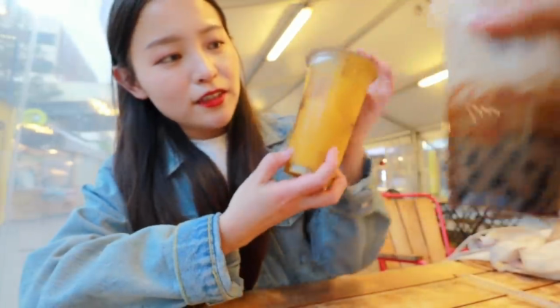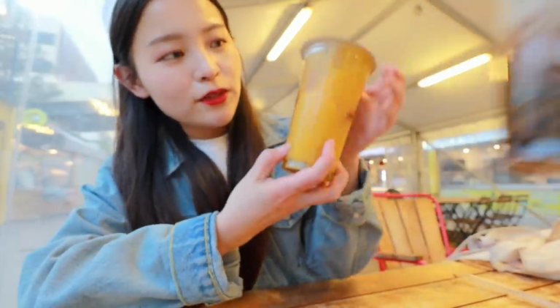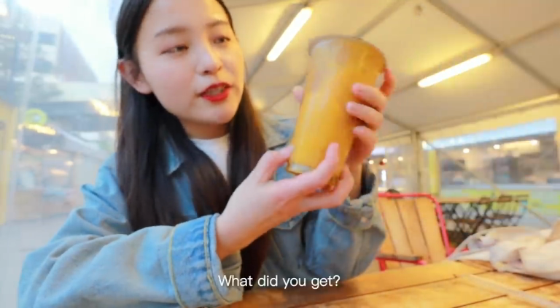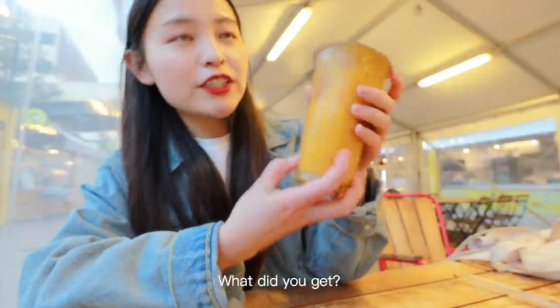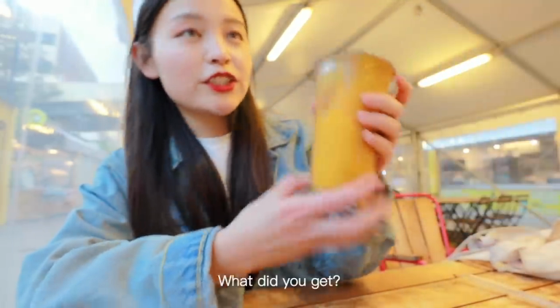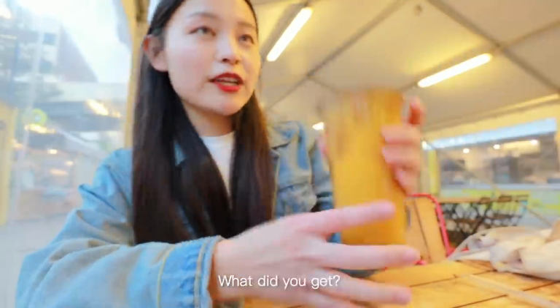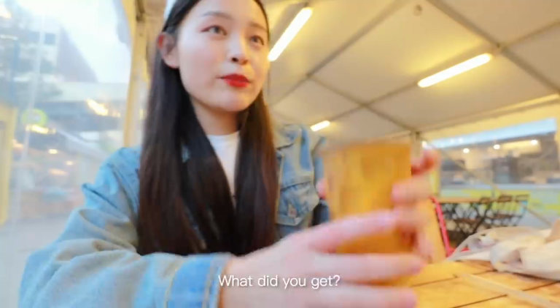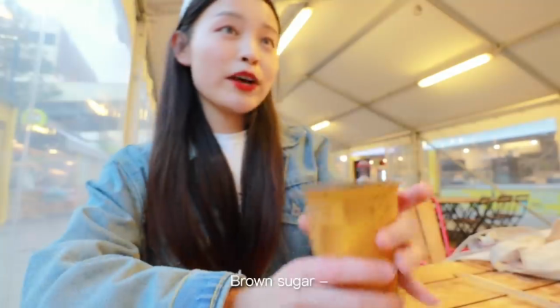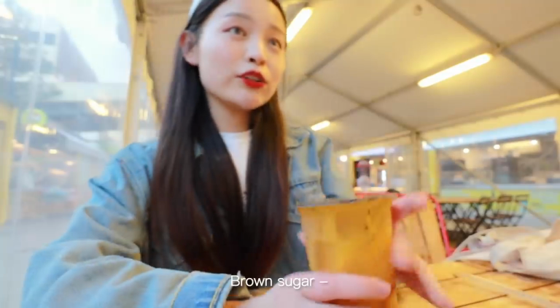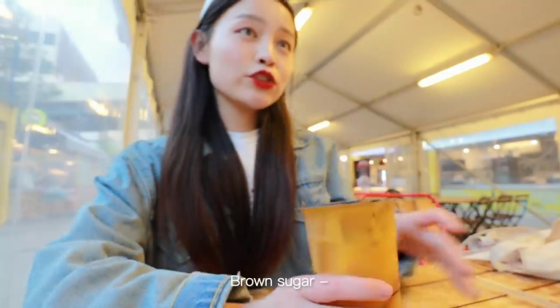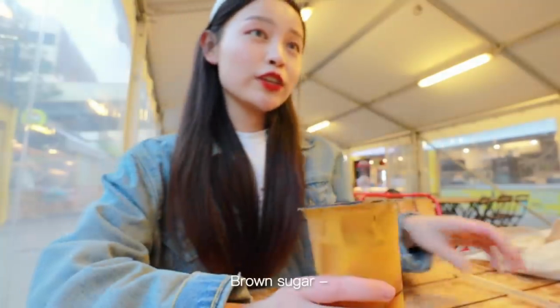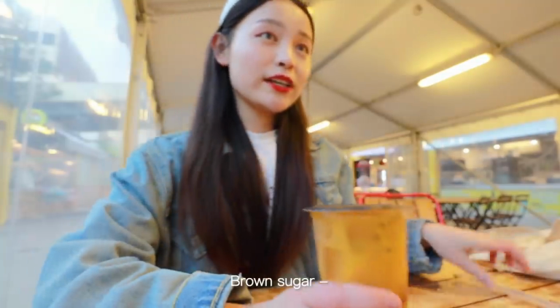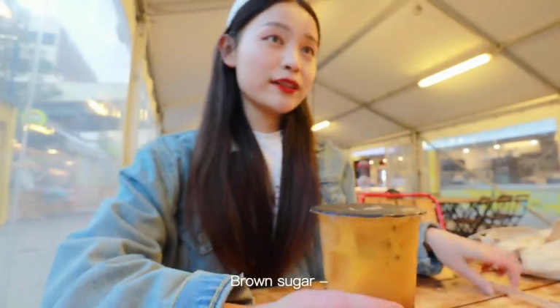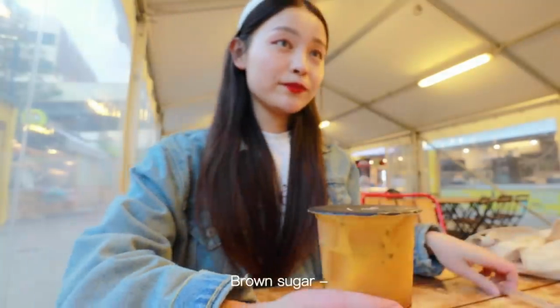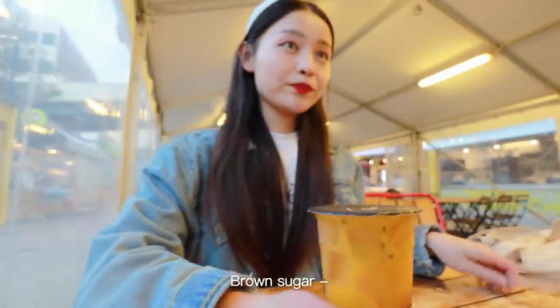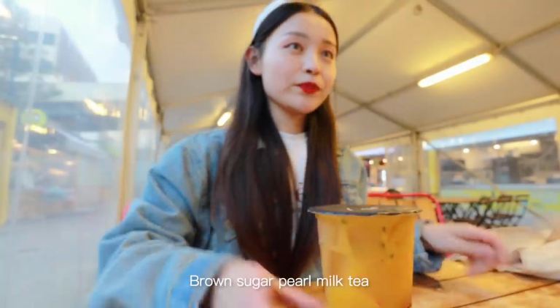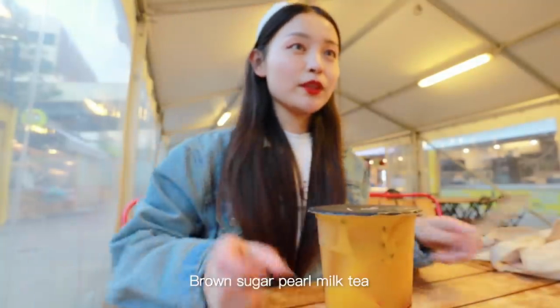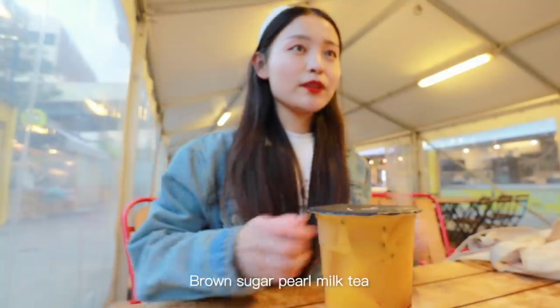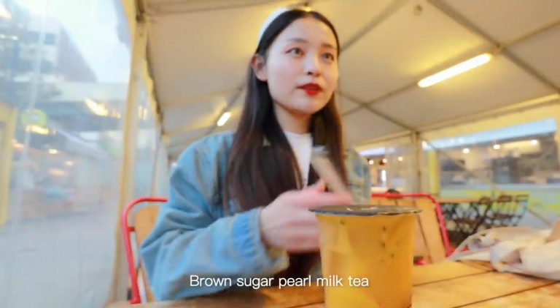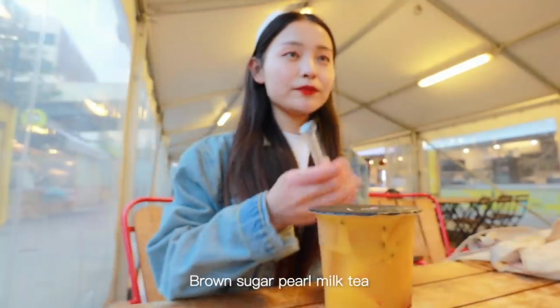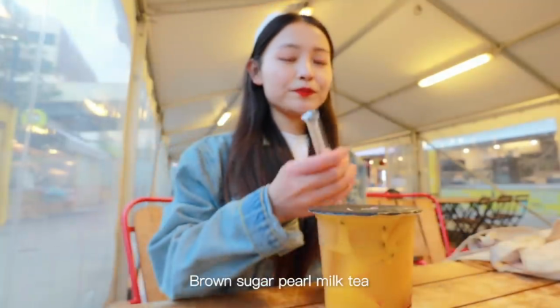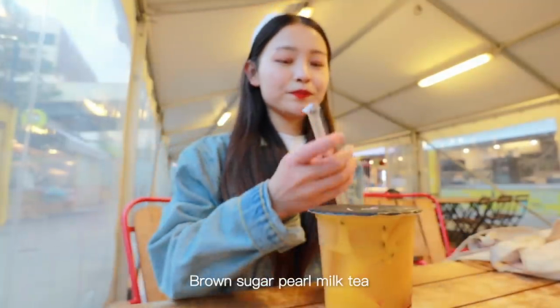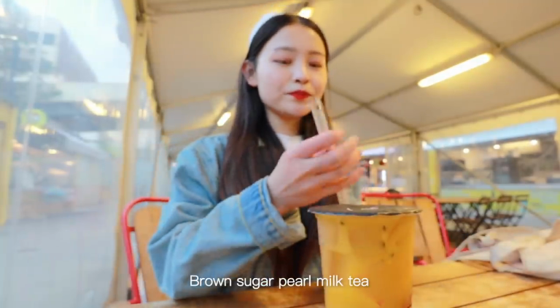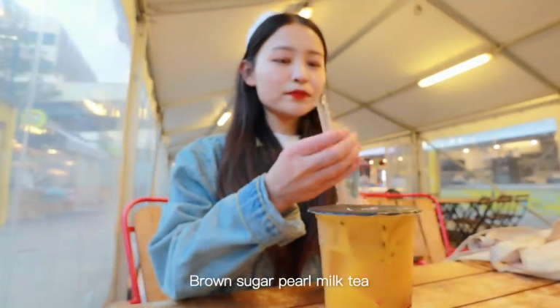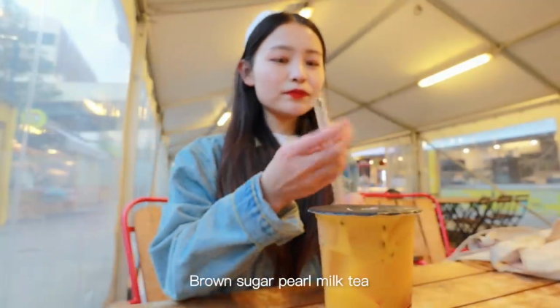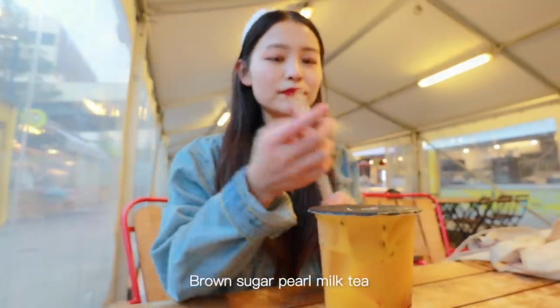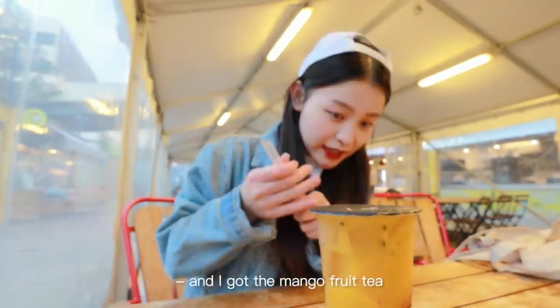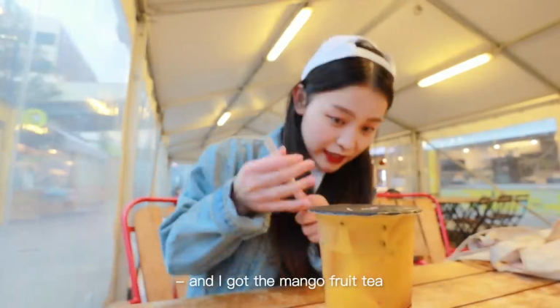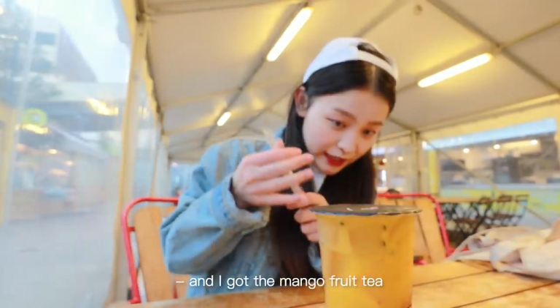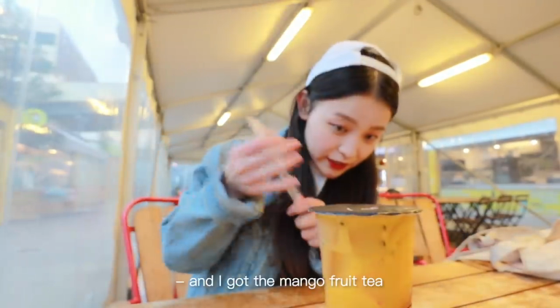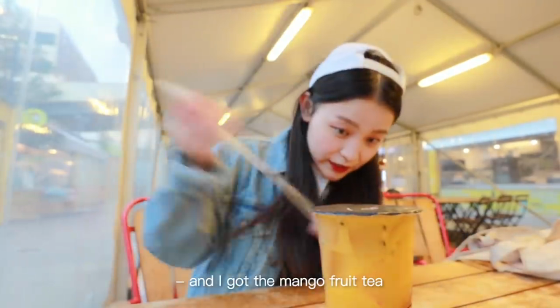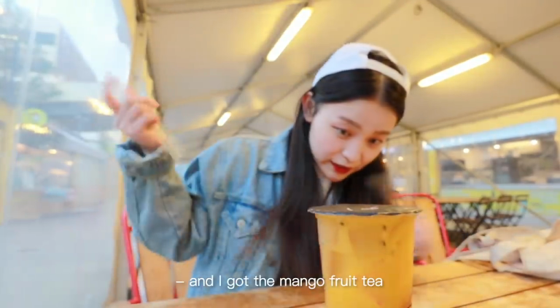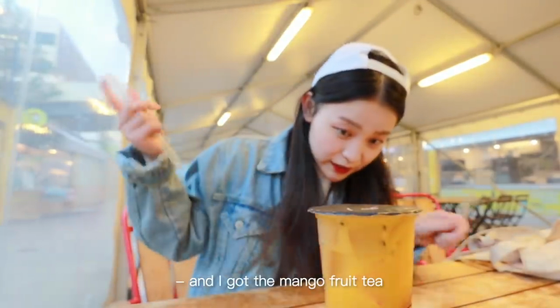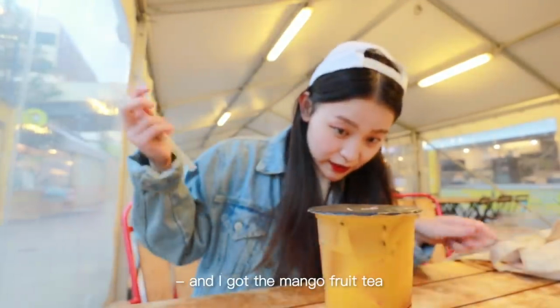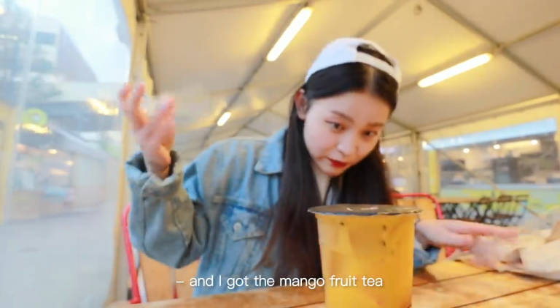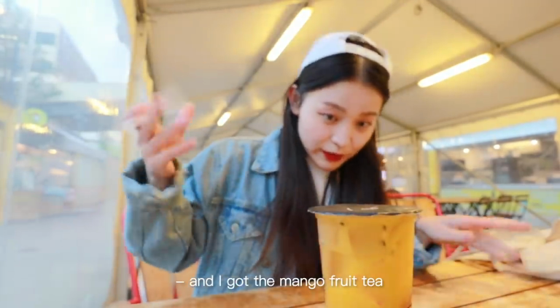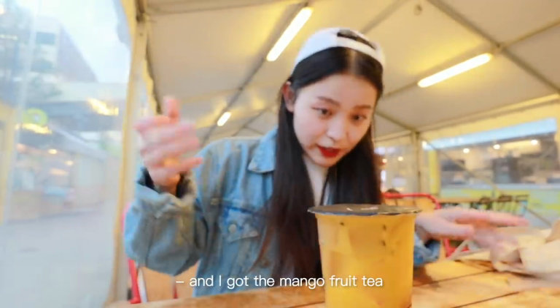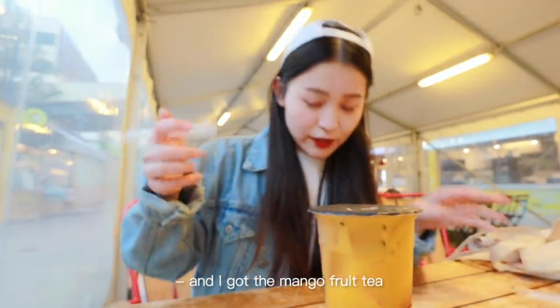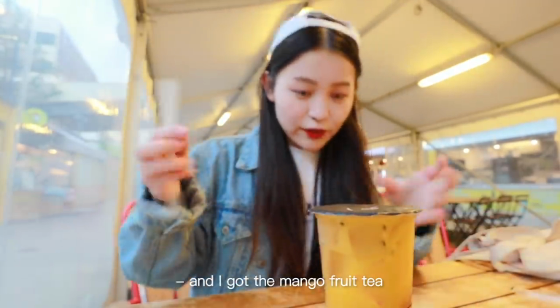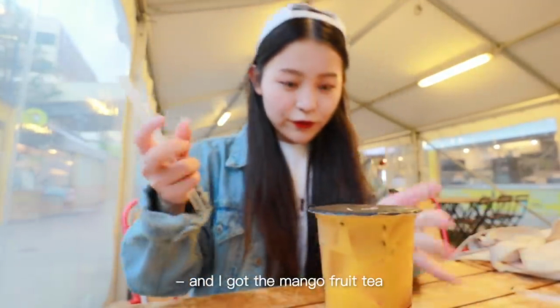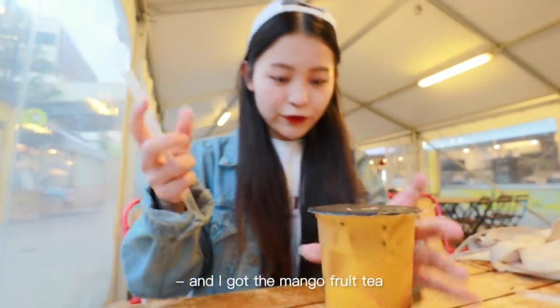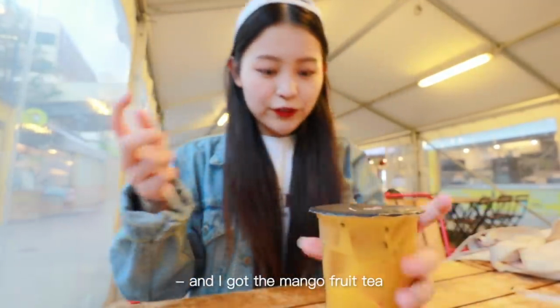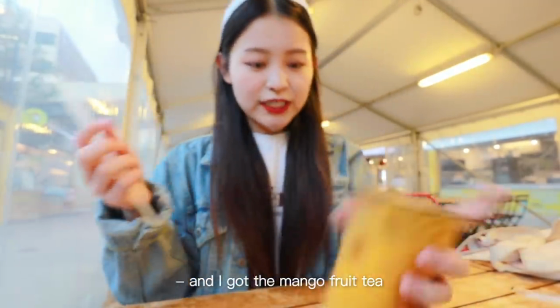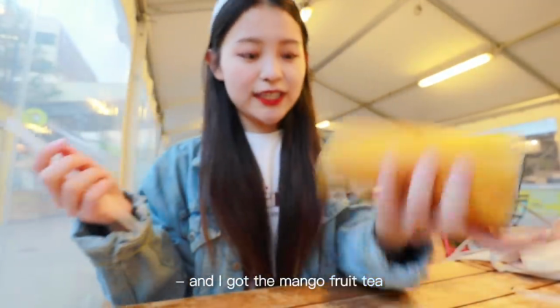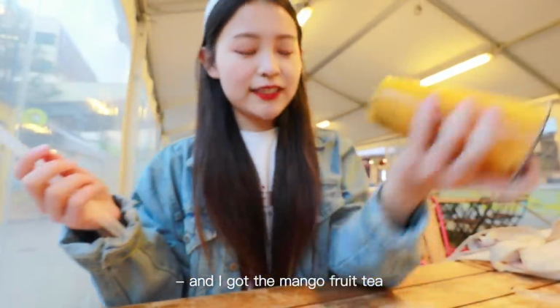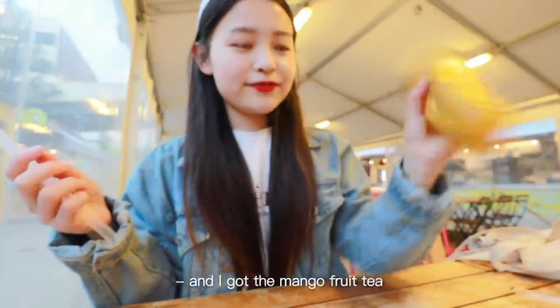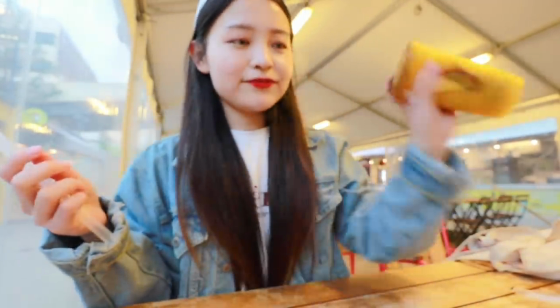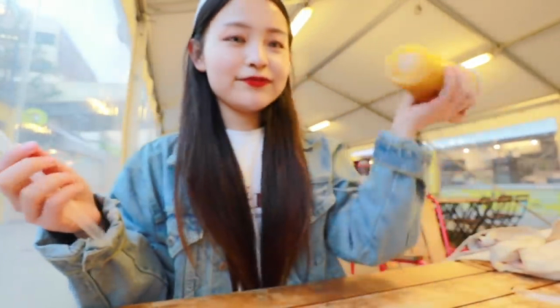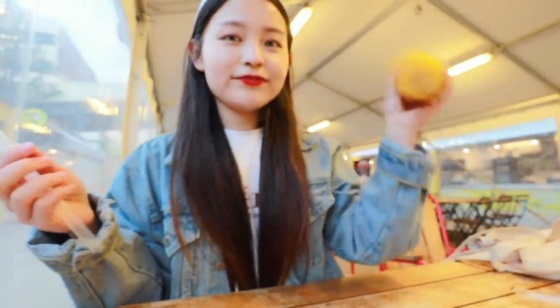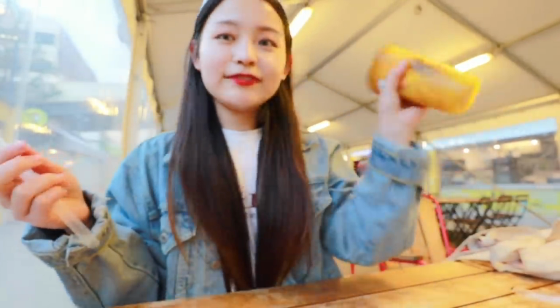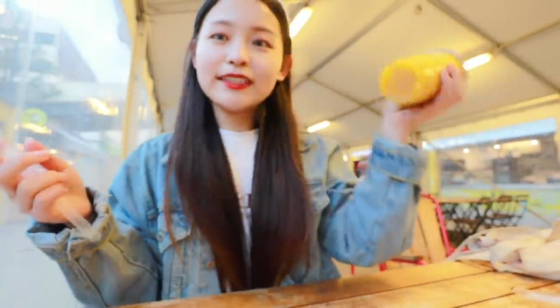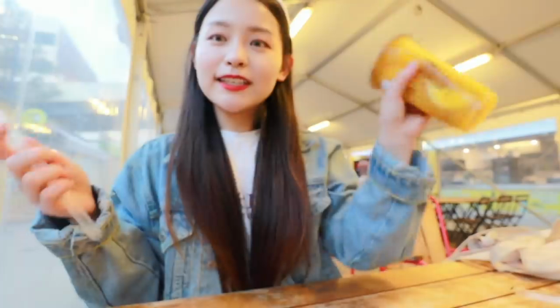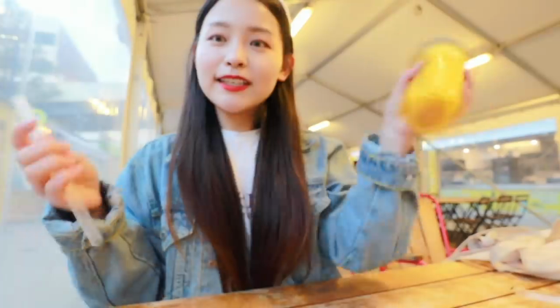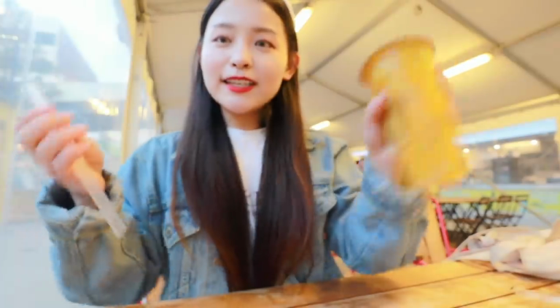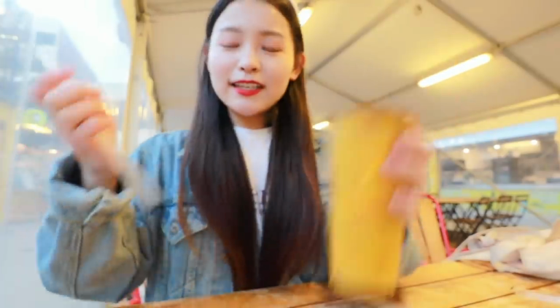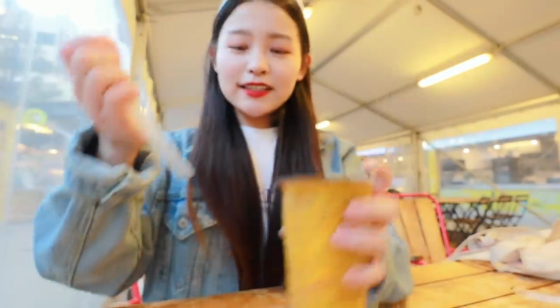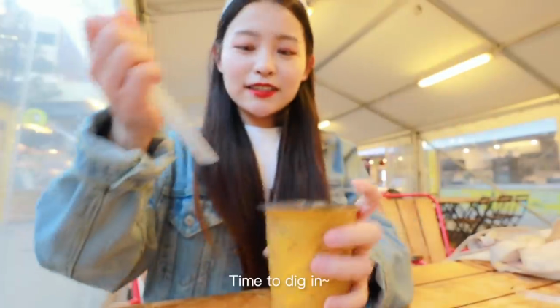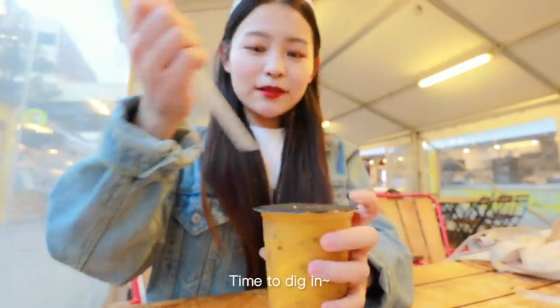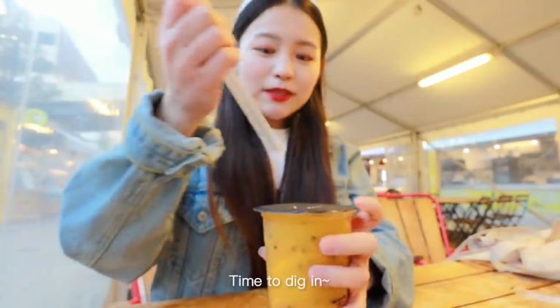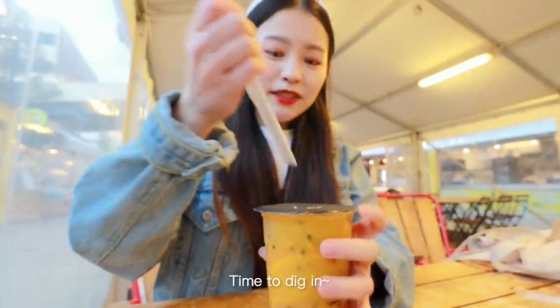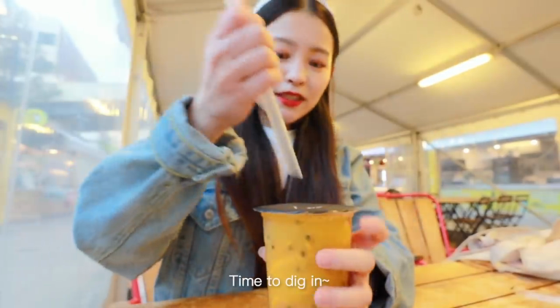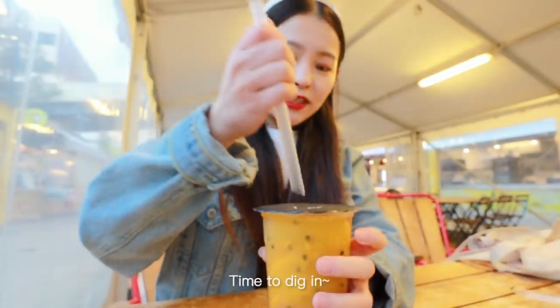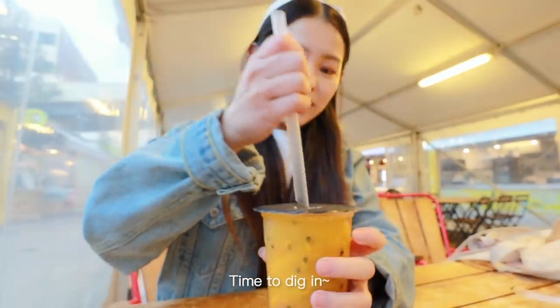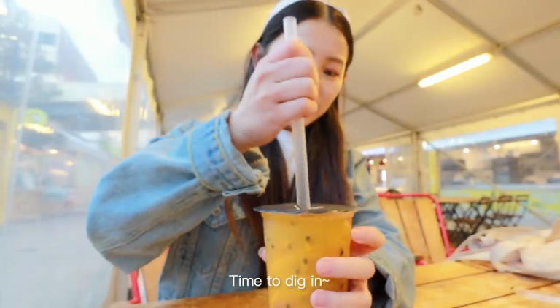What did you get? Brown sugar palm oil paste. And I got the mango fruit tea.